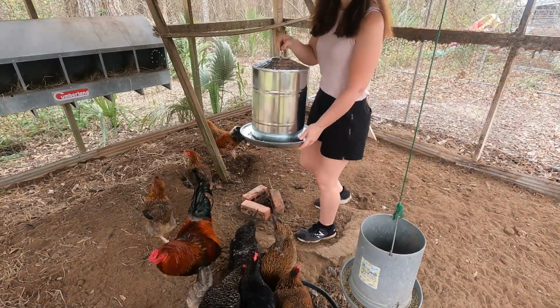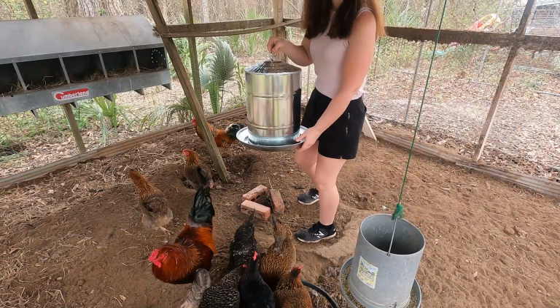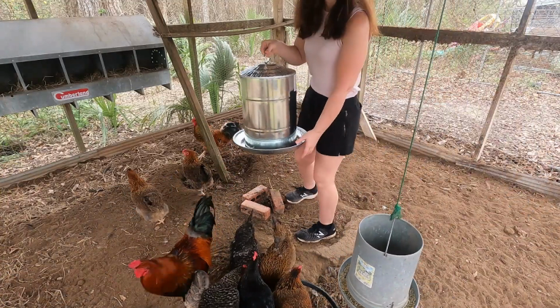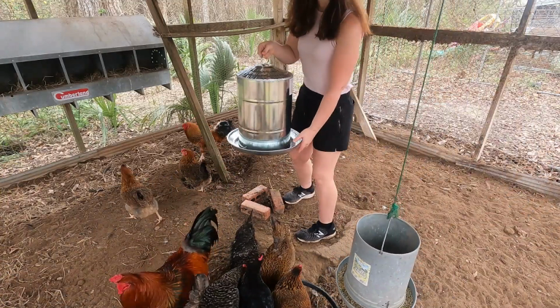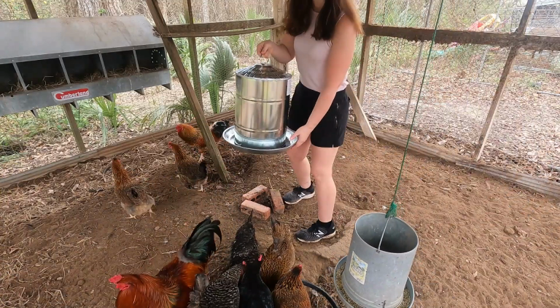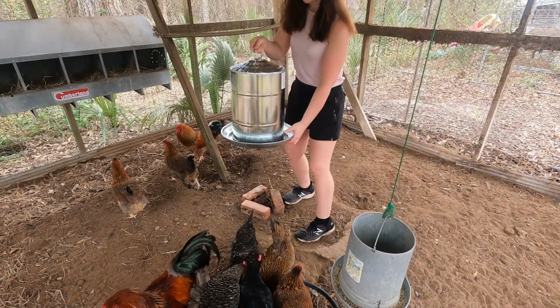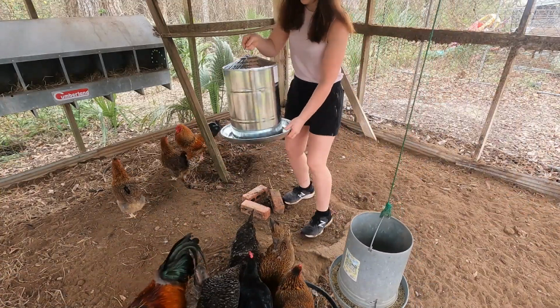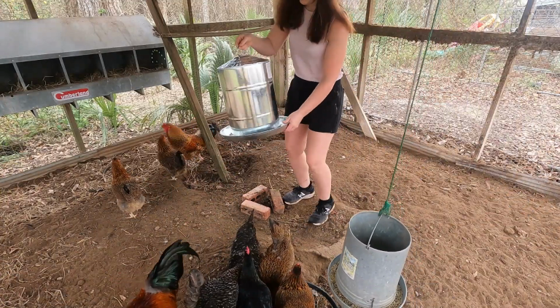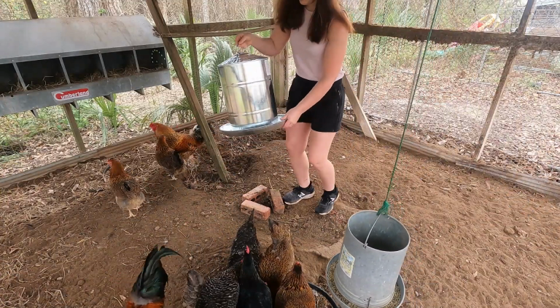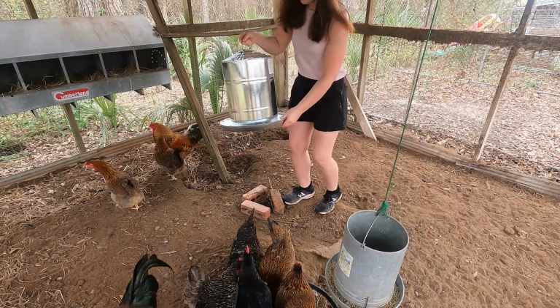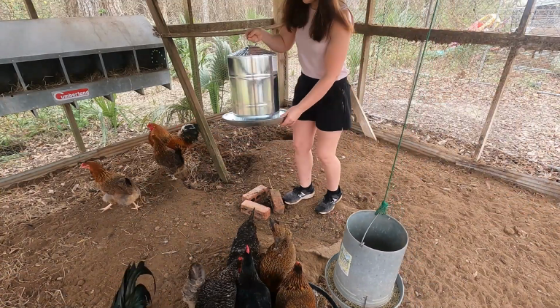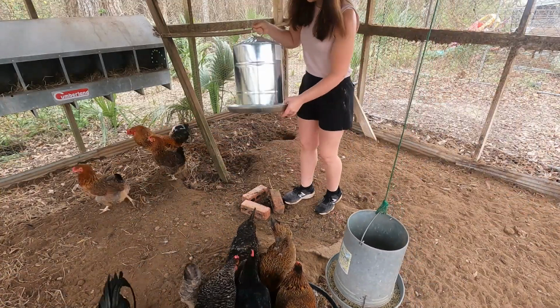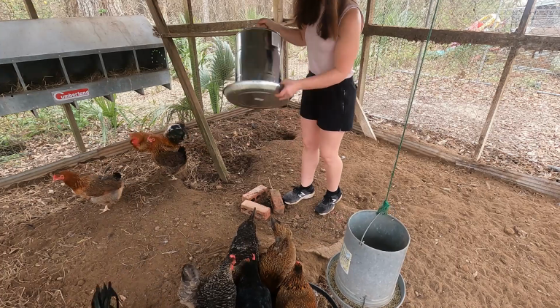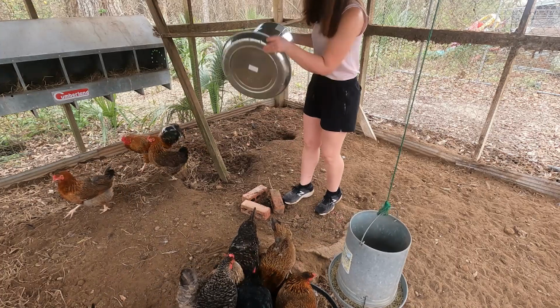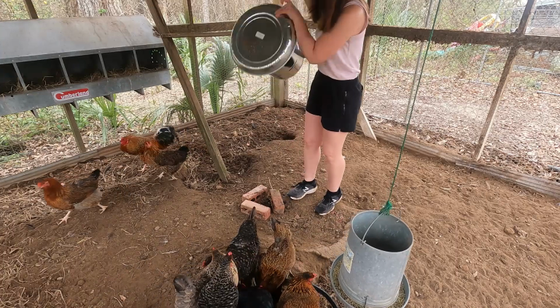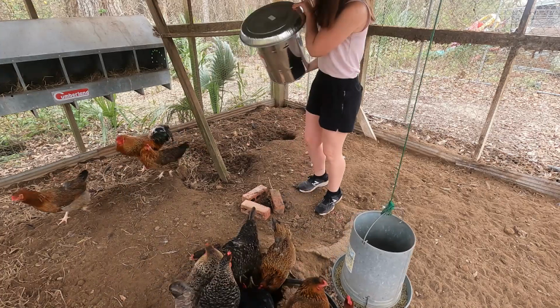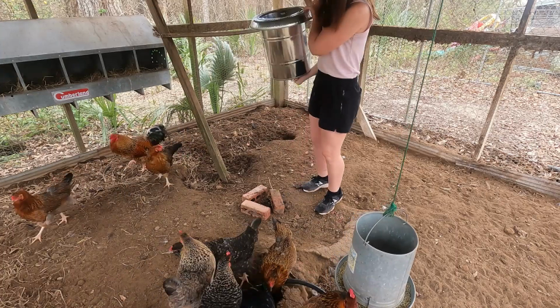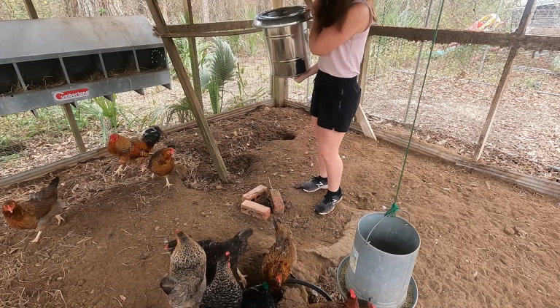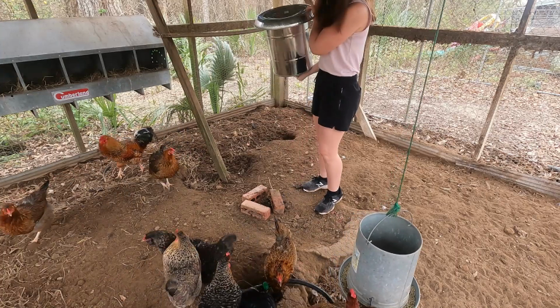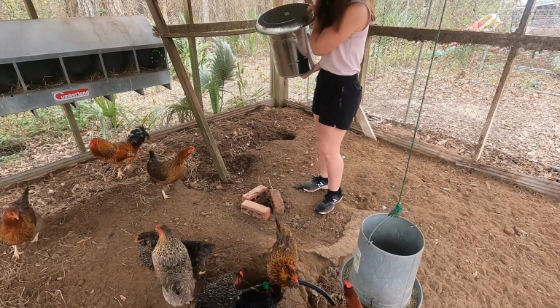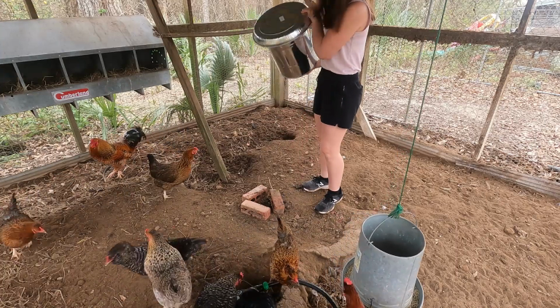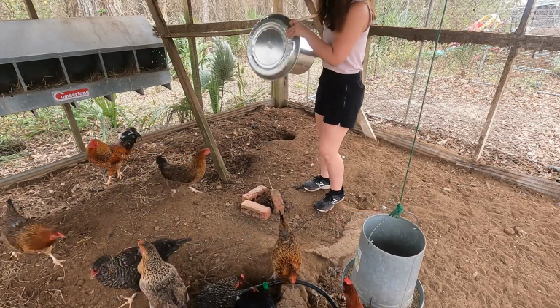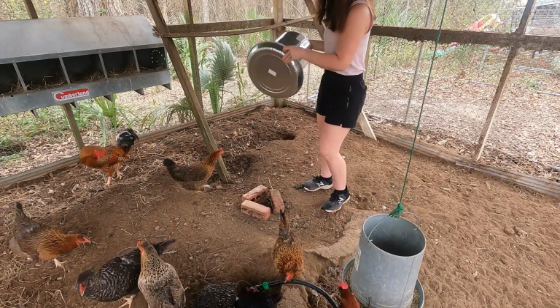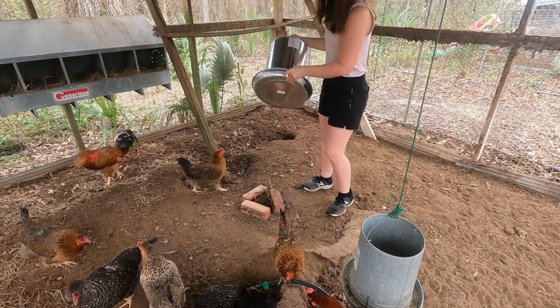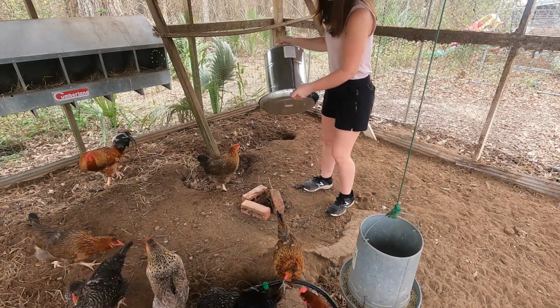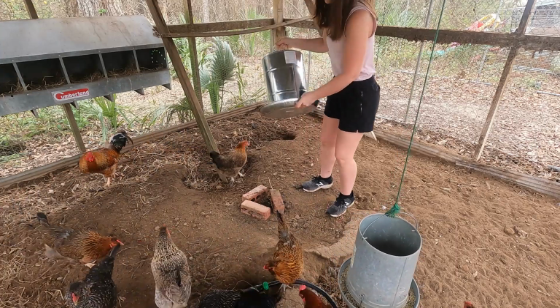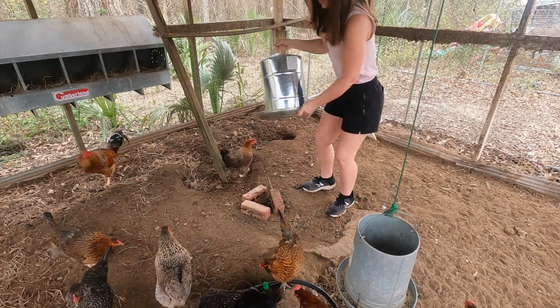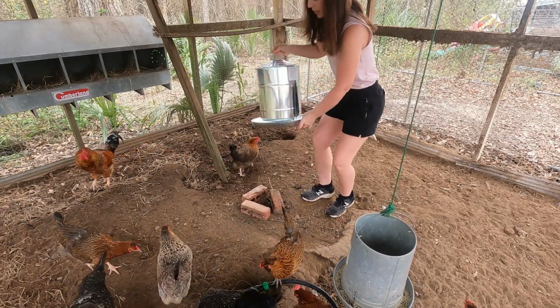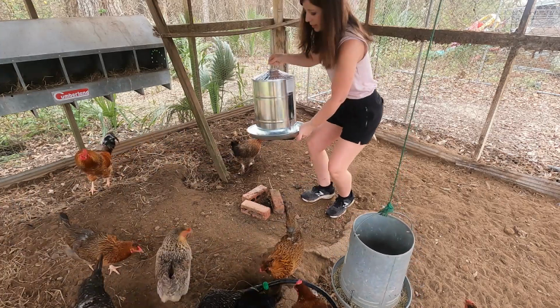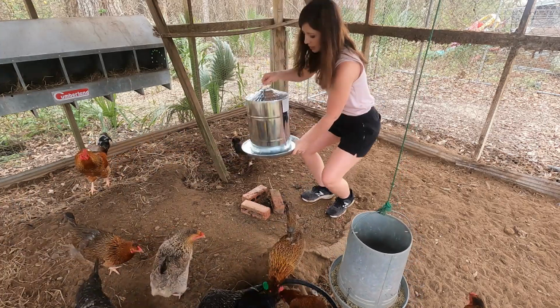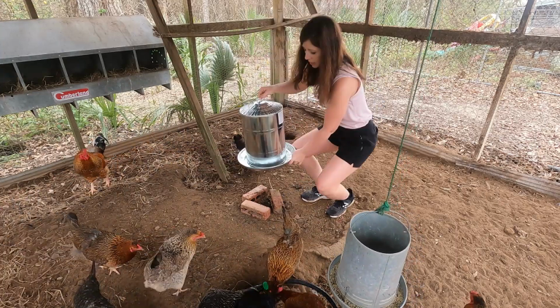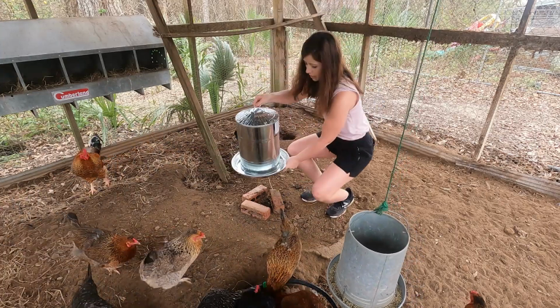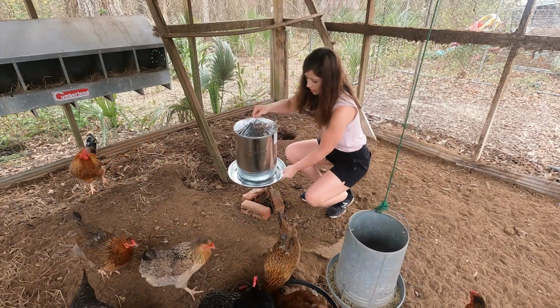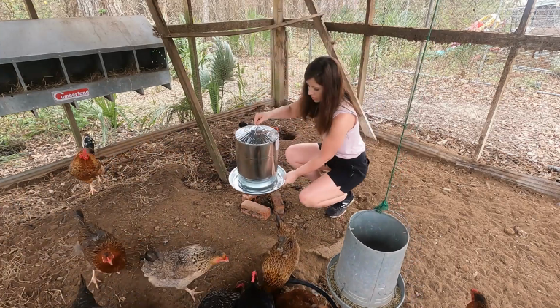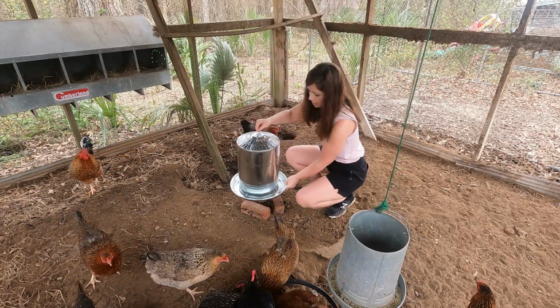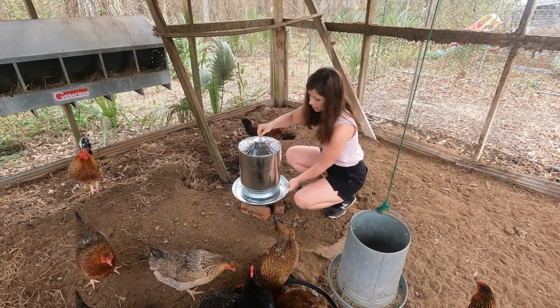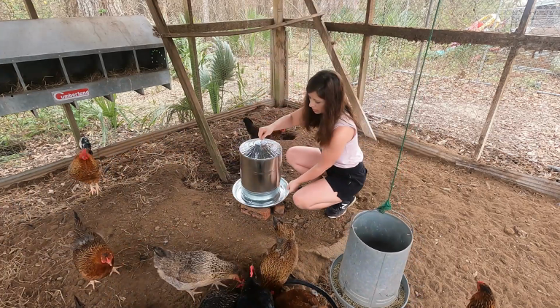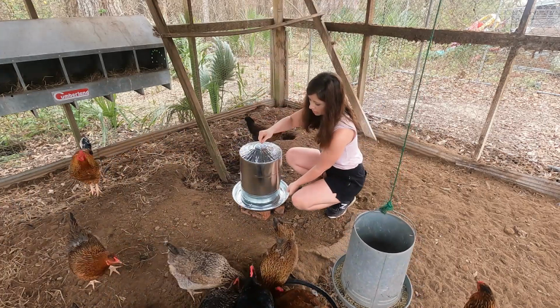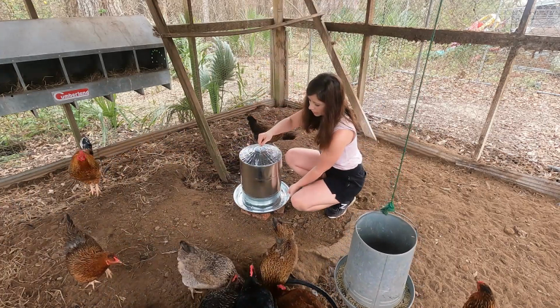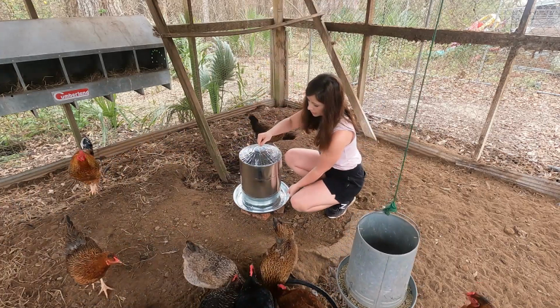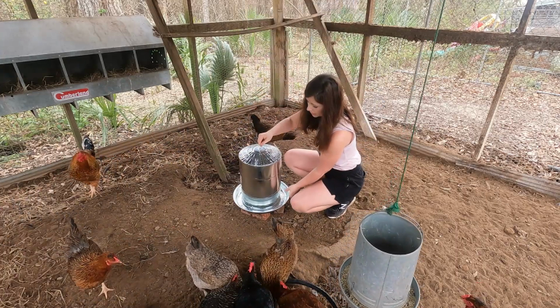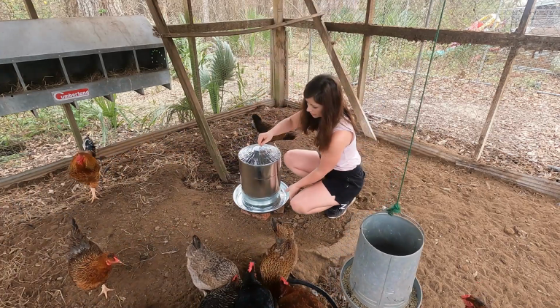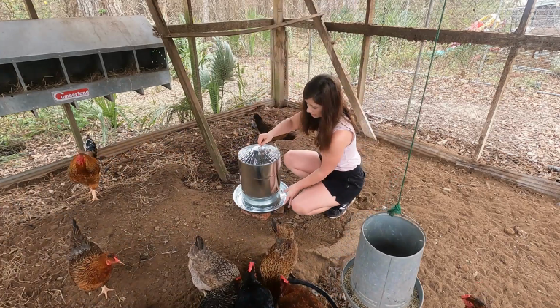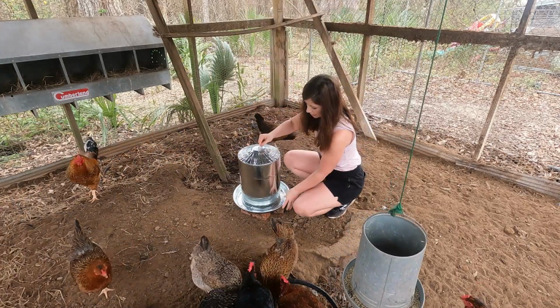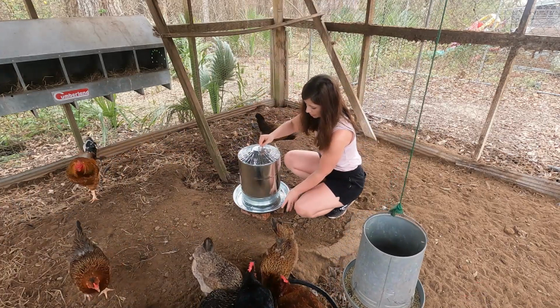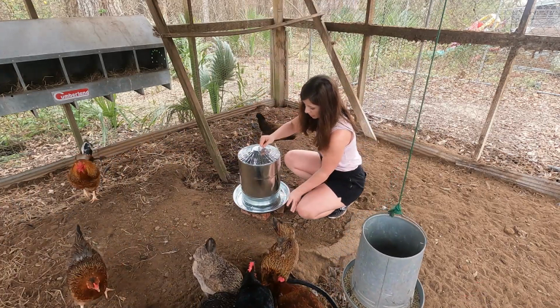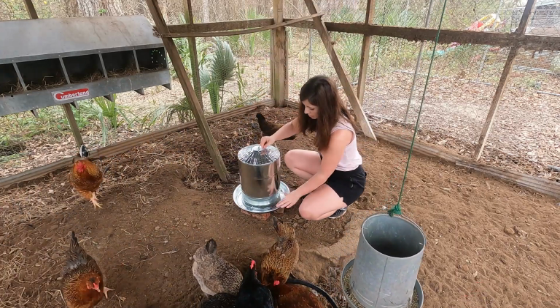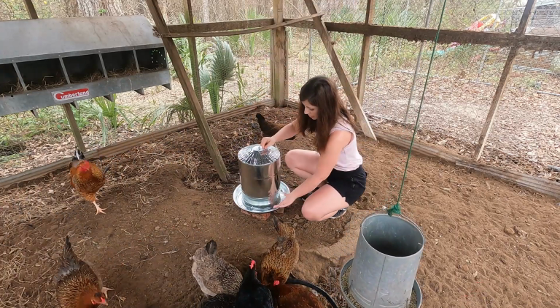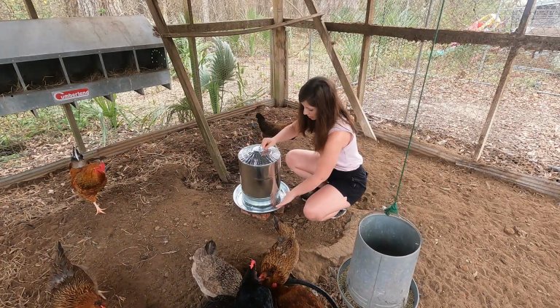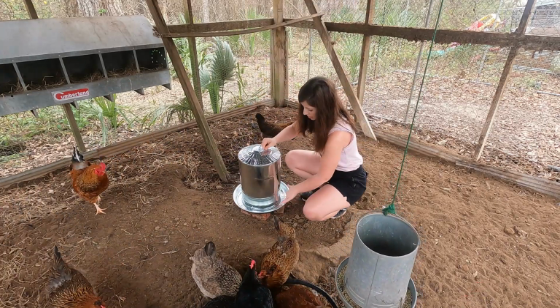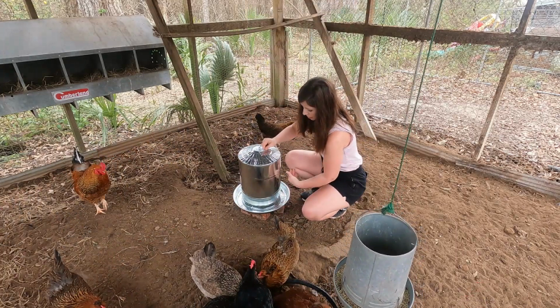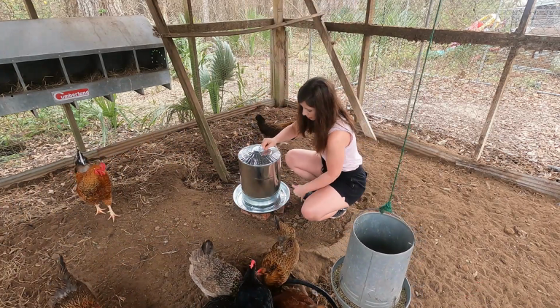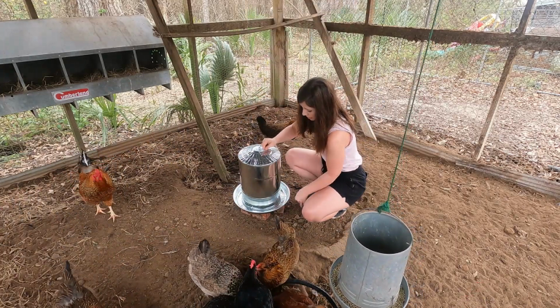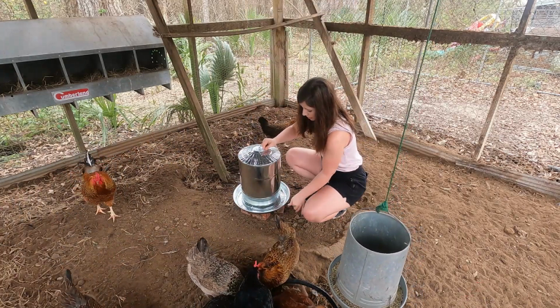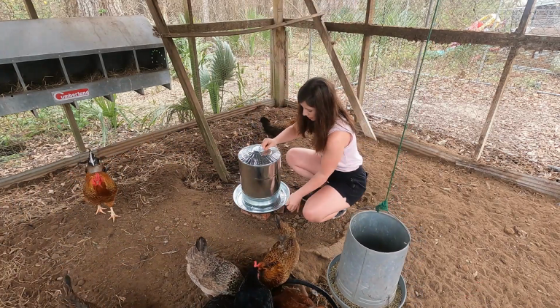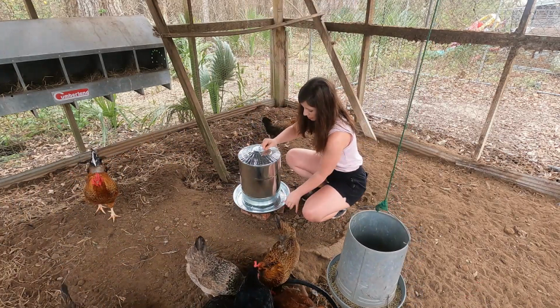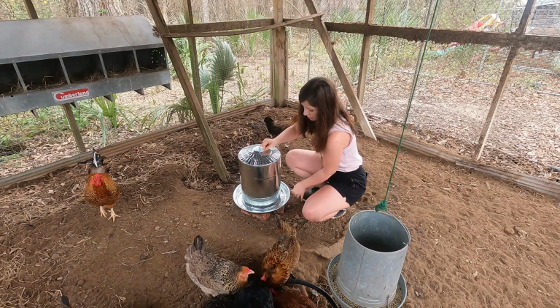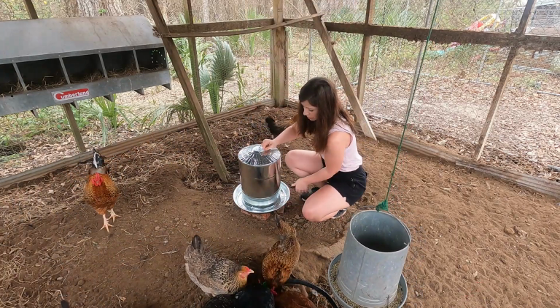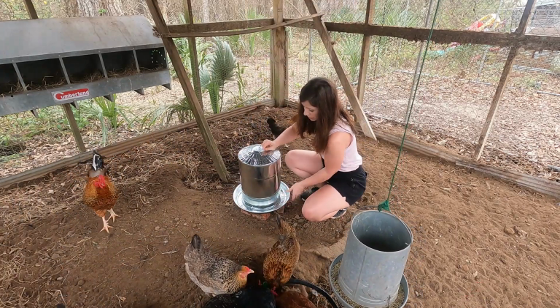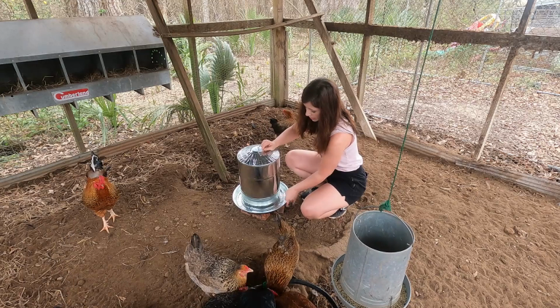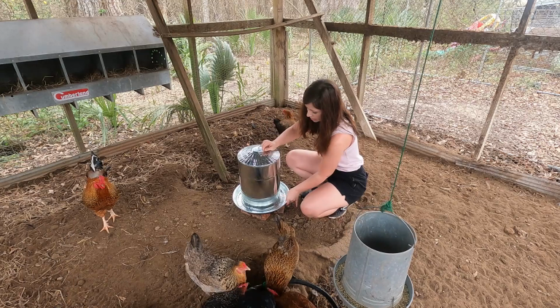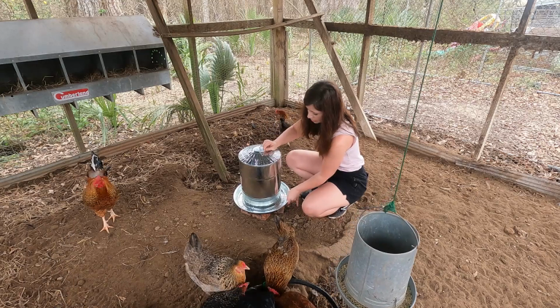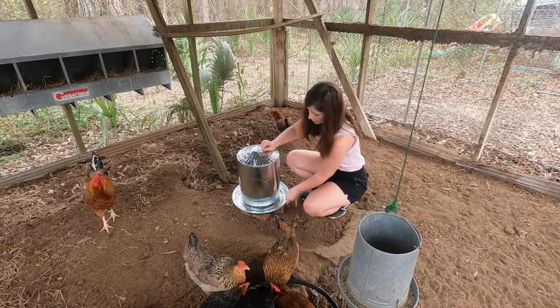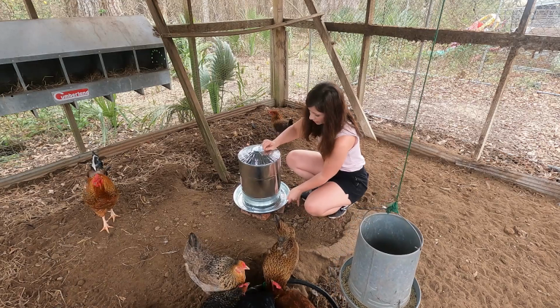I've heard that if you elevate it on some bricks like this, it'll keep it out of the dirt and keep the chickens from getting it dirty.